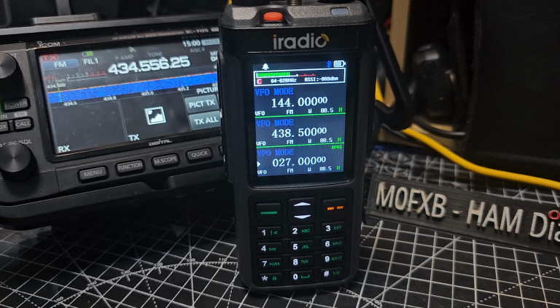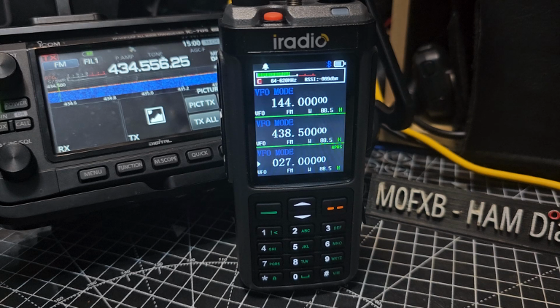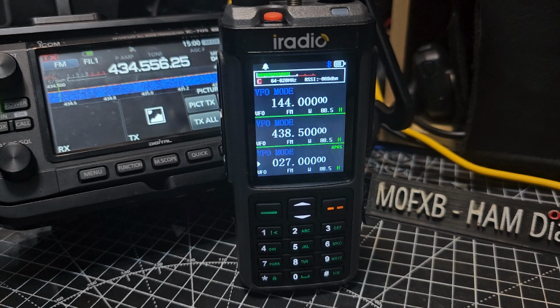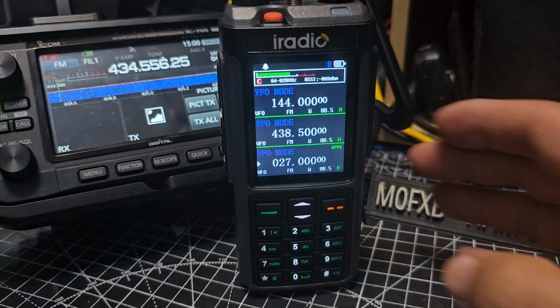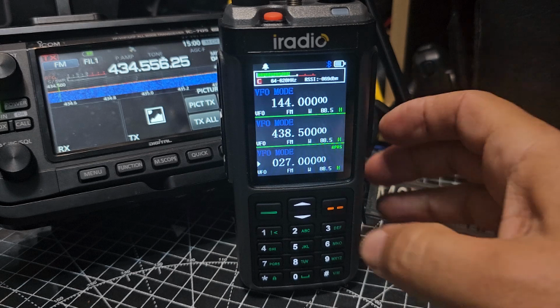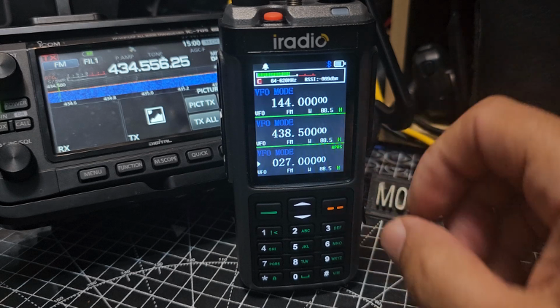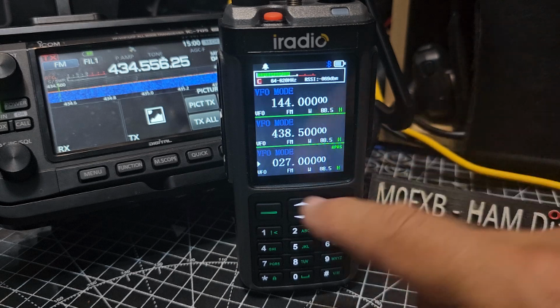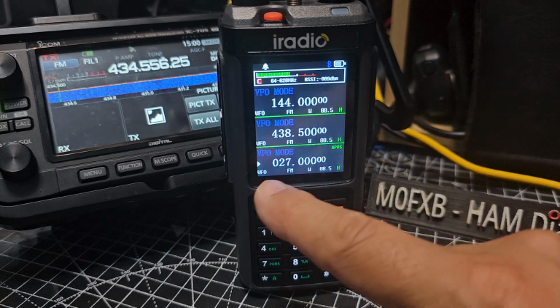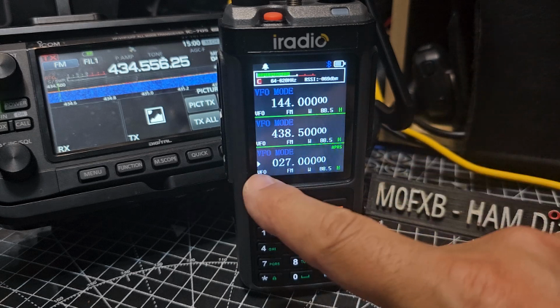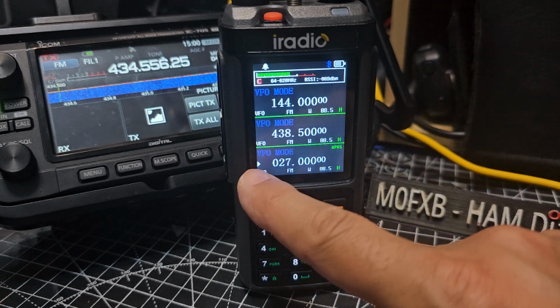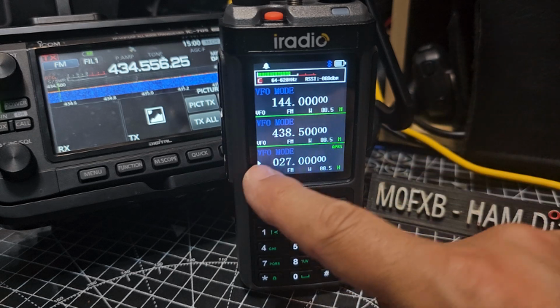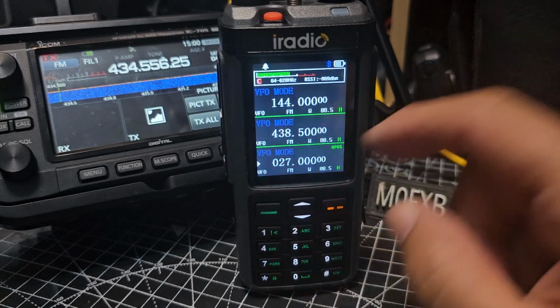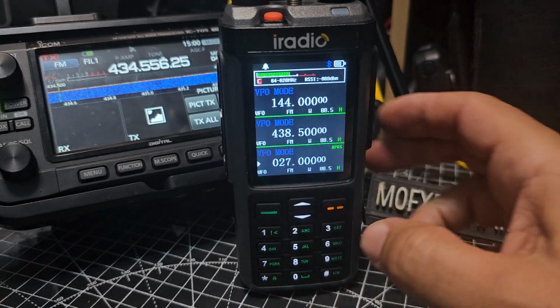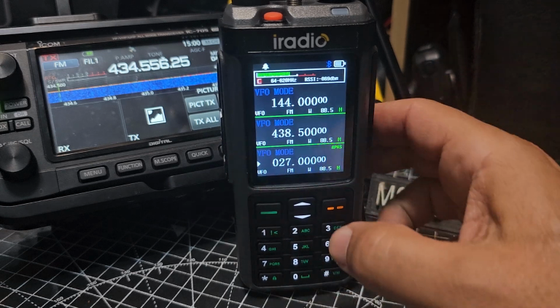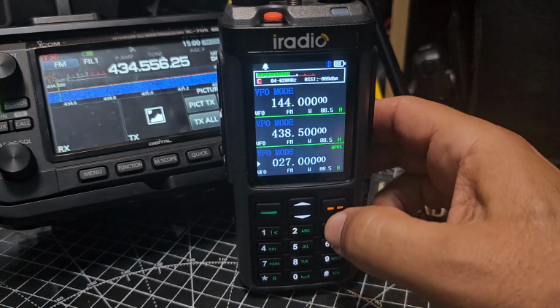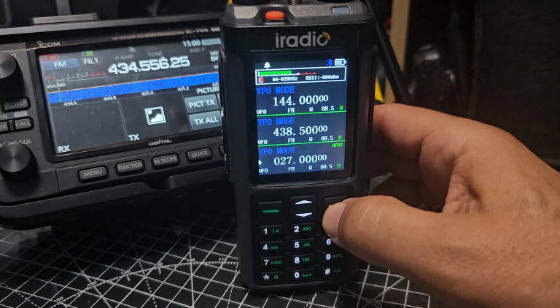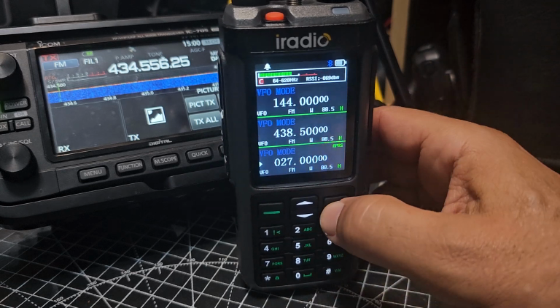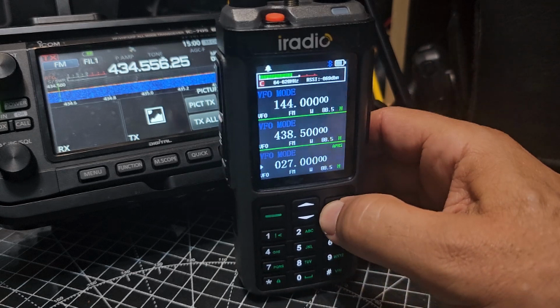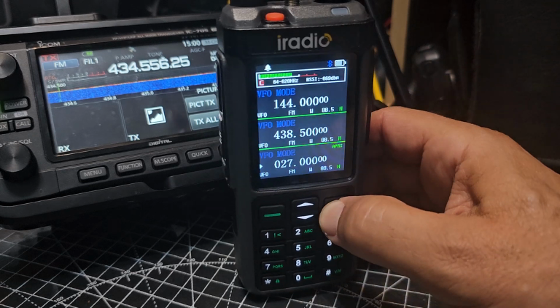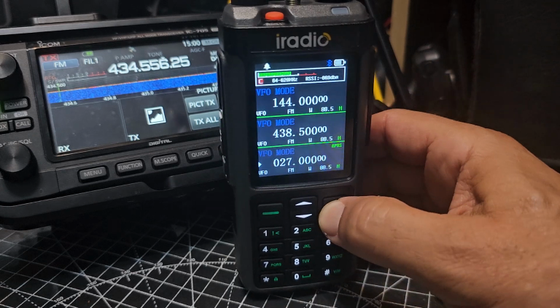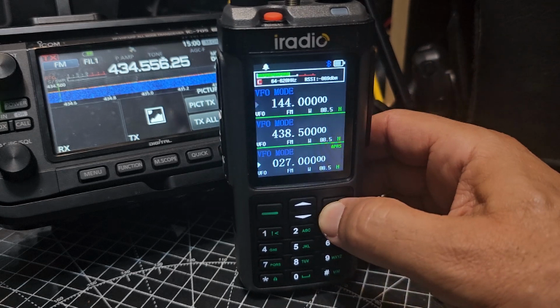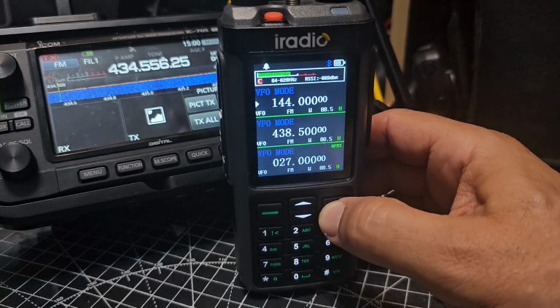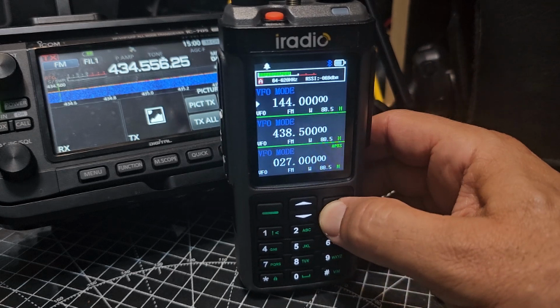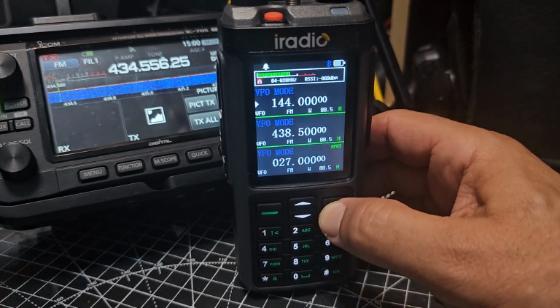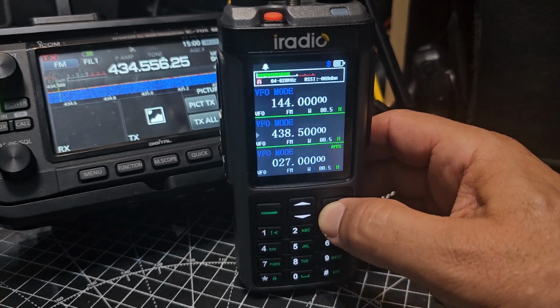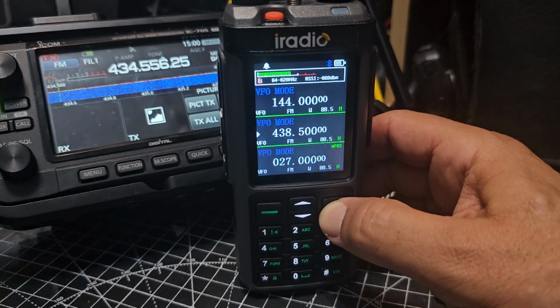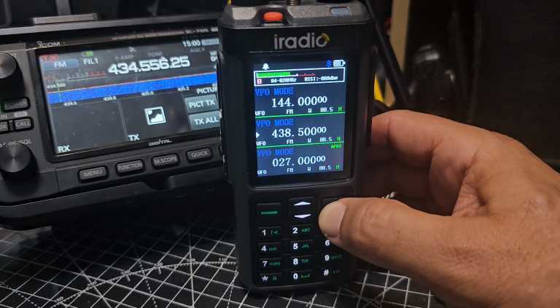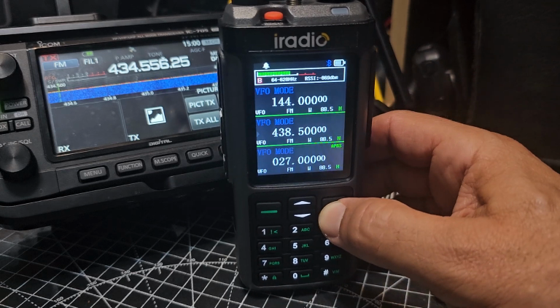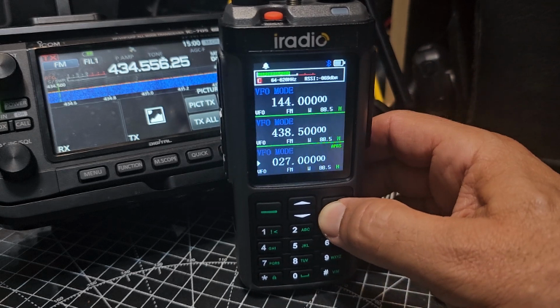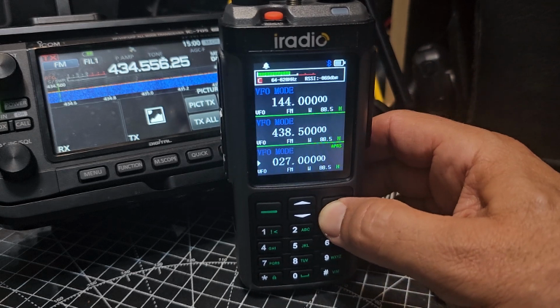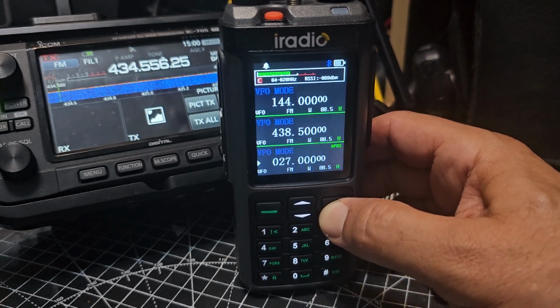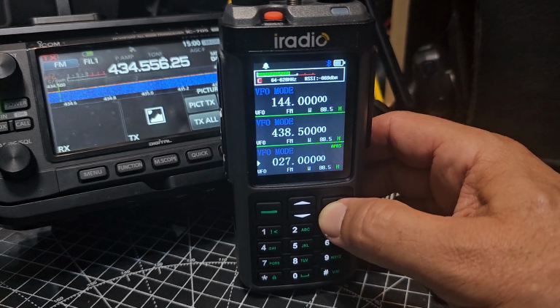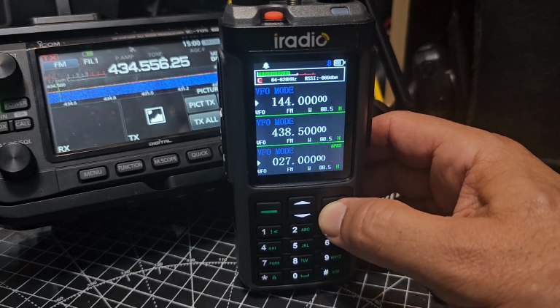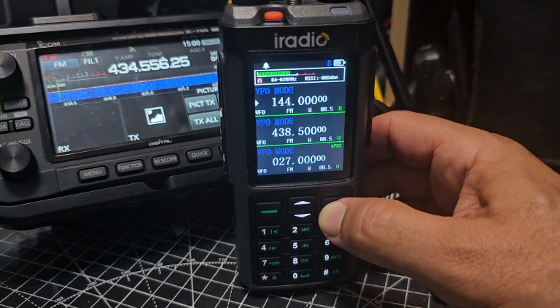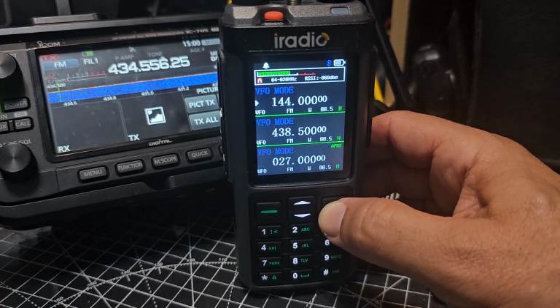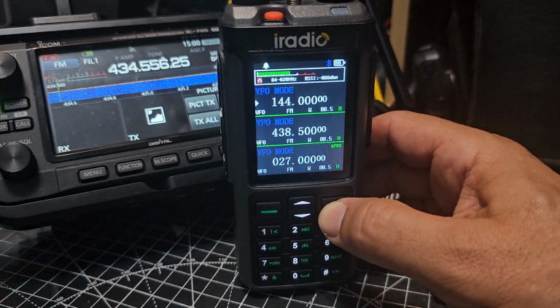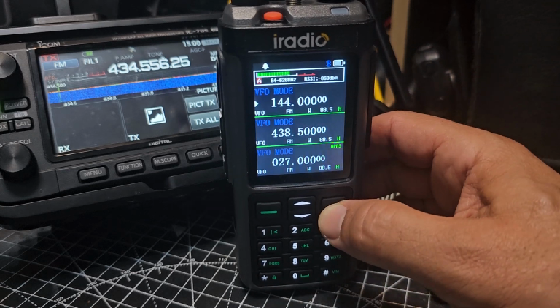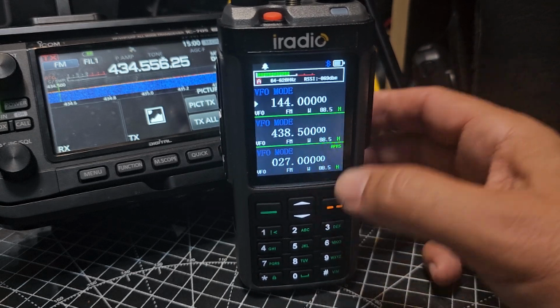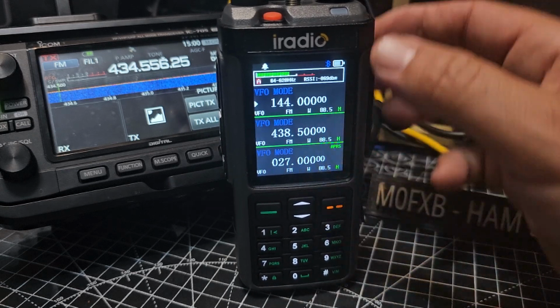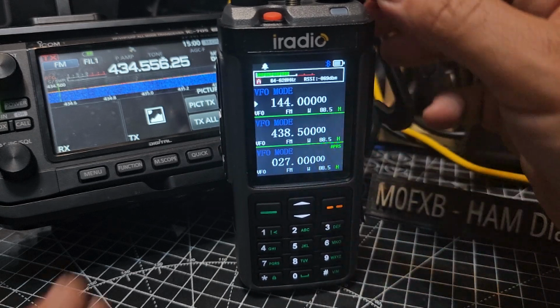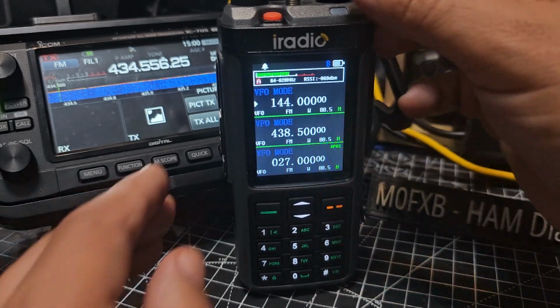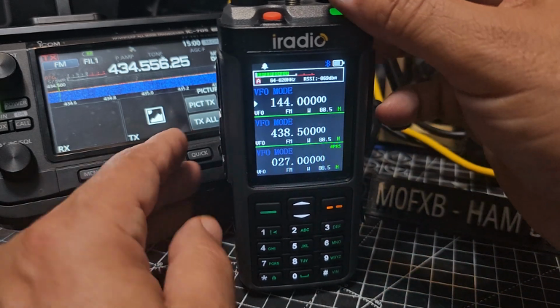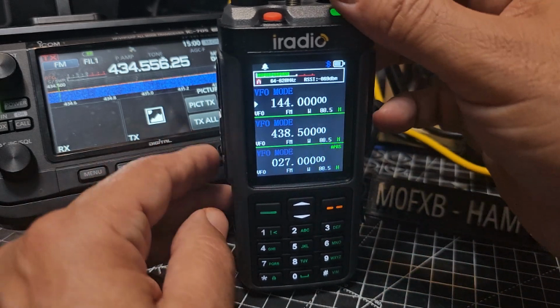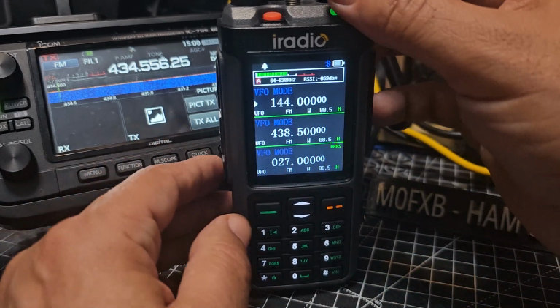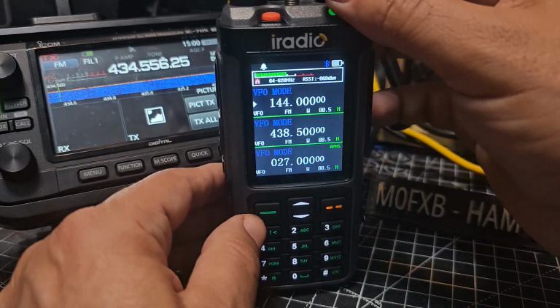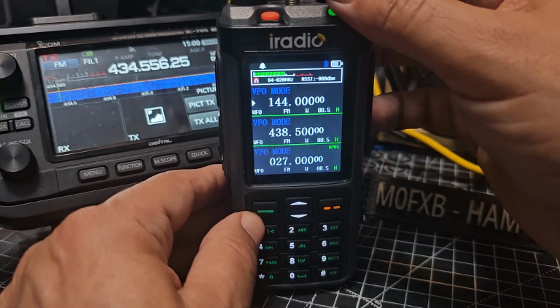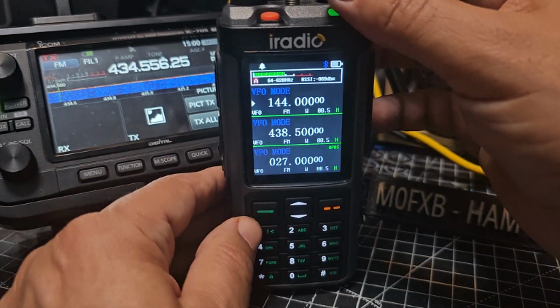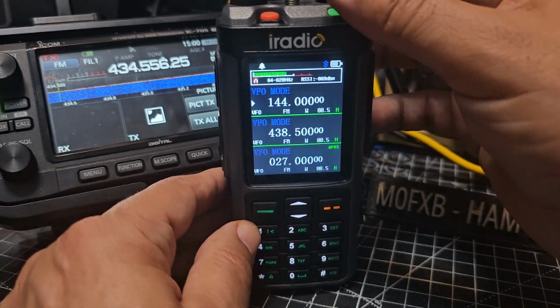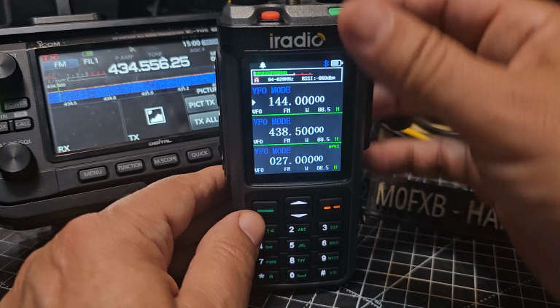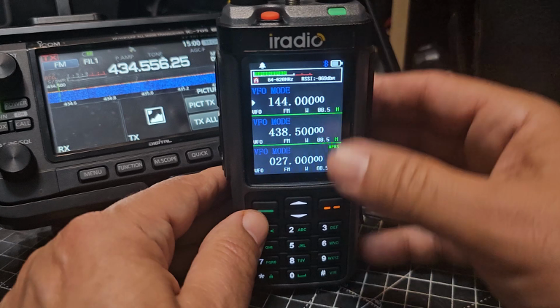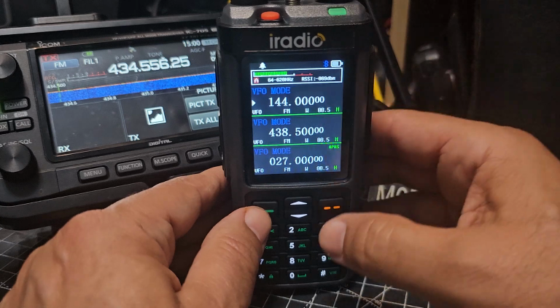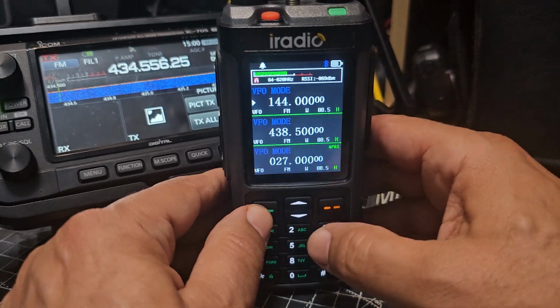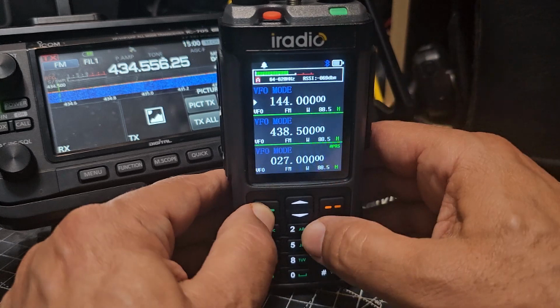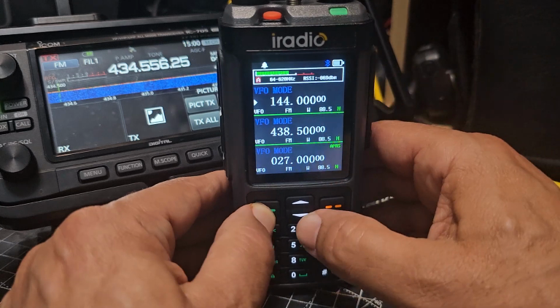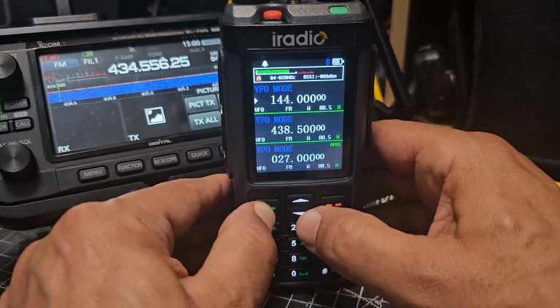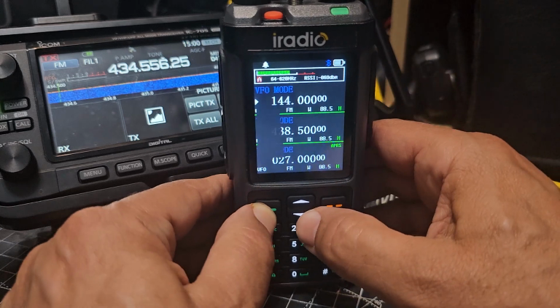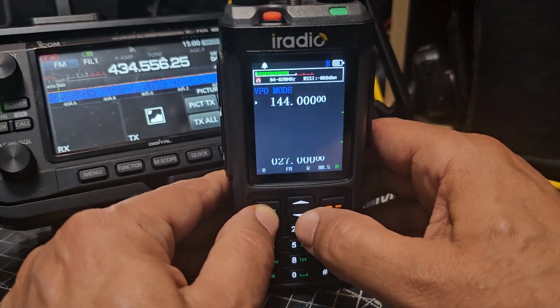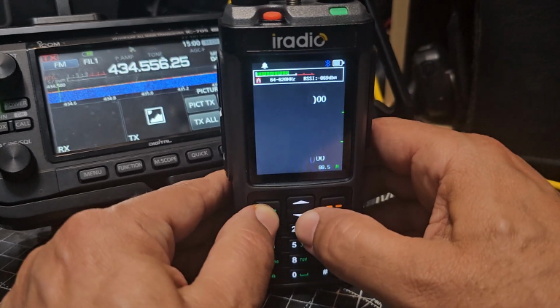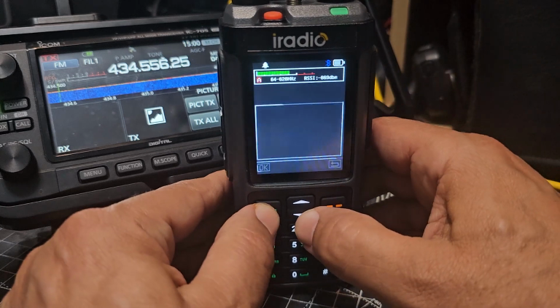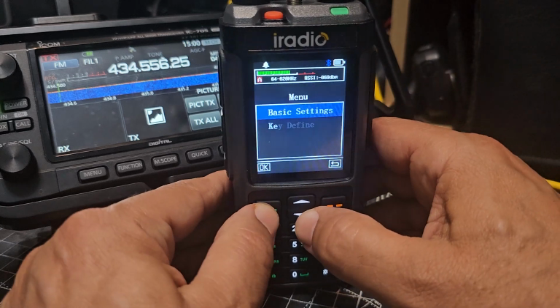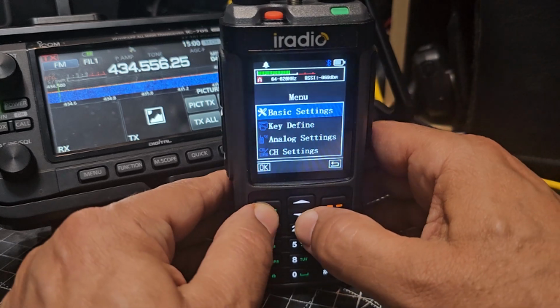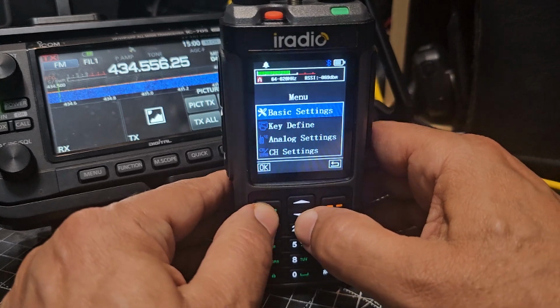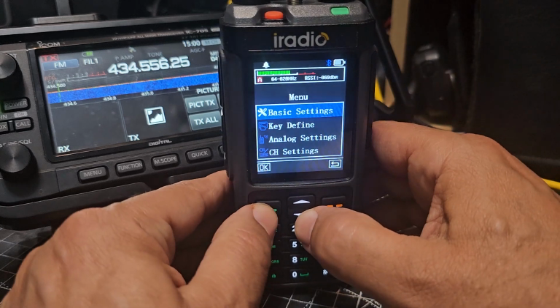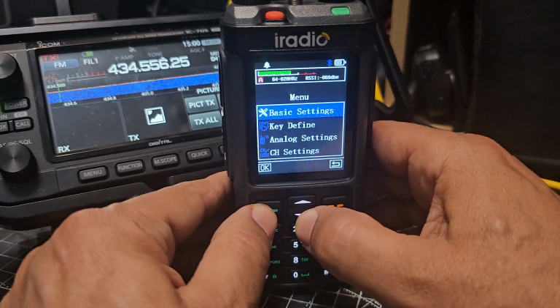You can move the arrow up and down. Maybe with the new firmware they've addressed it, because I'm actually using firmware 1.07.